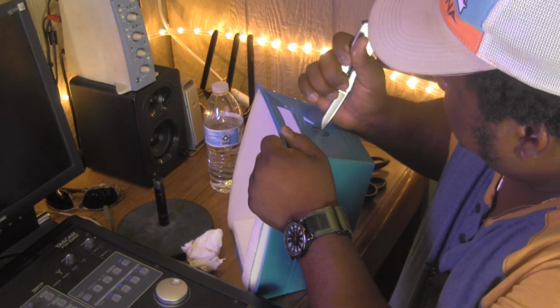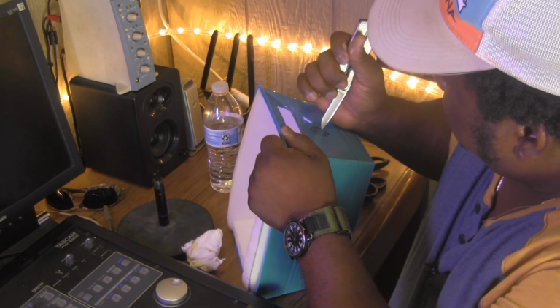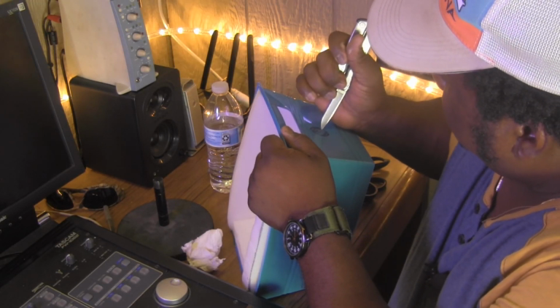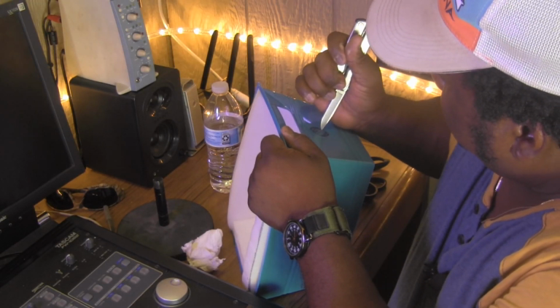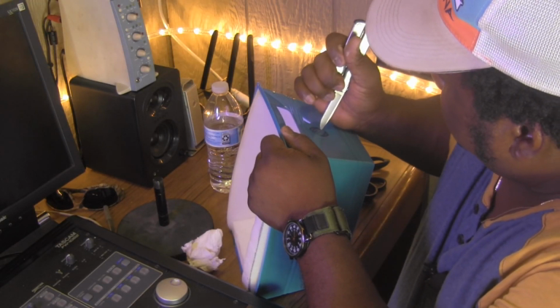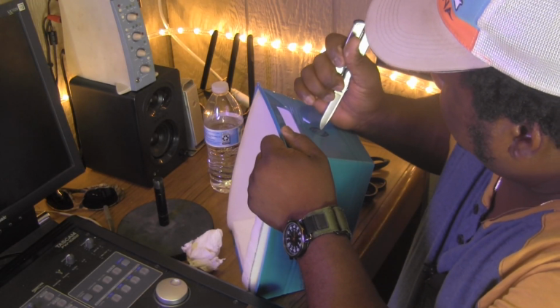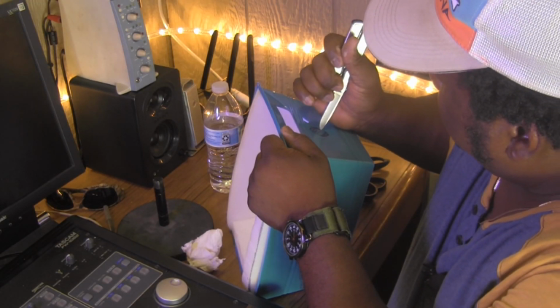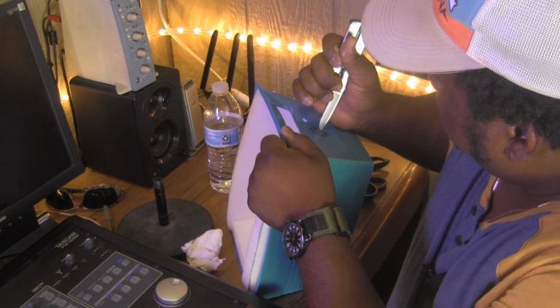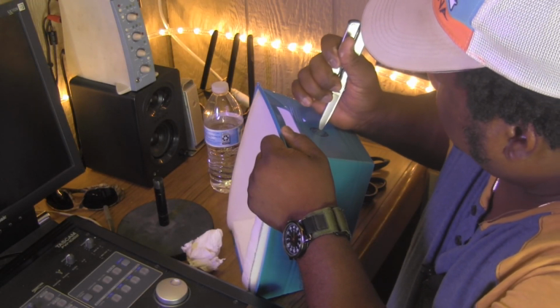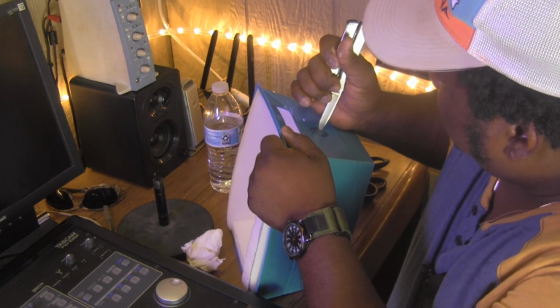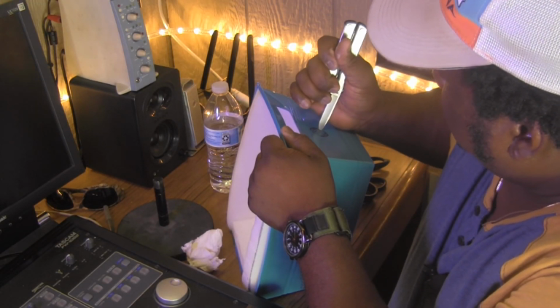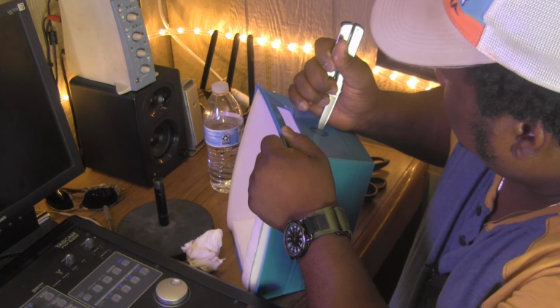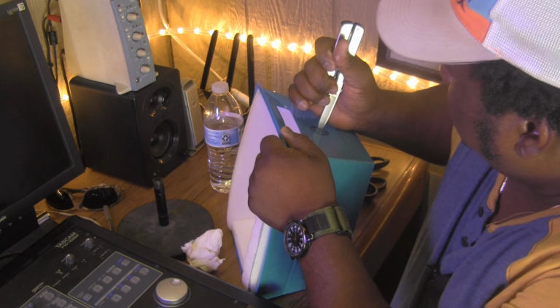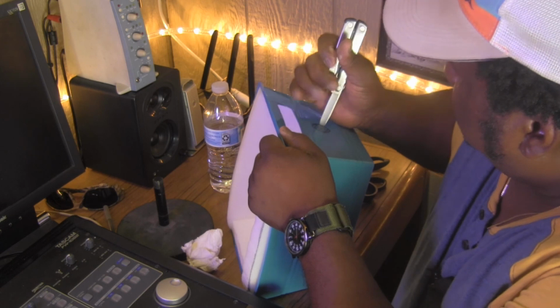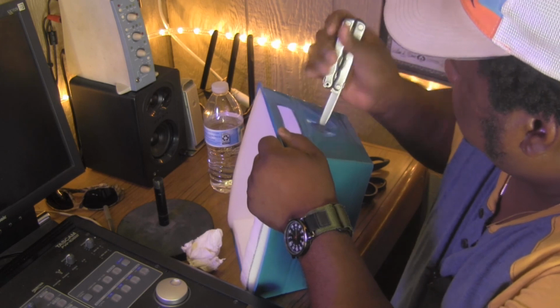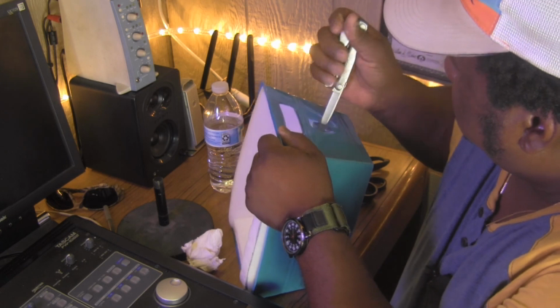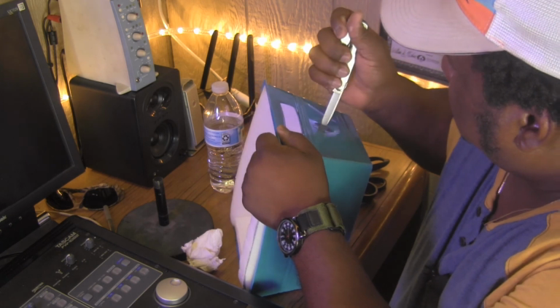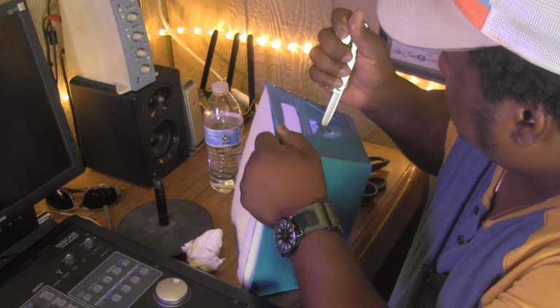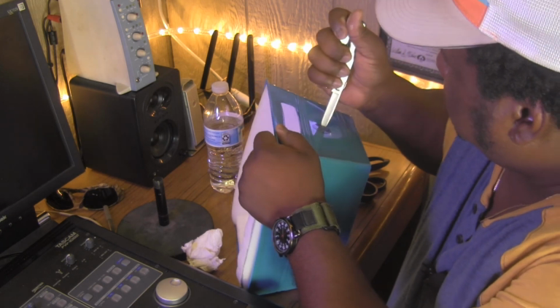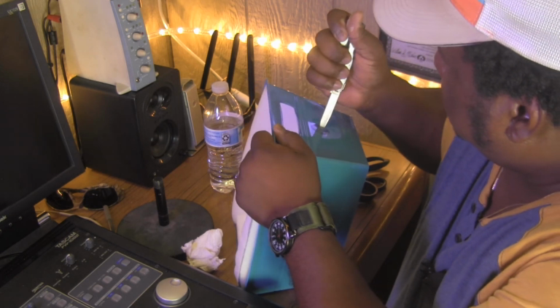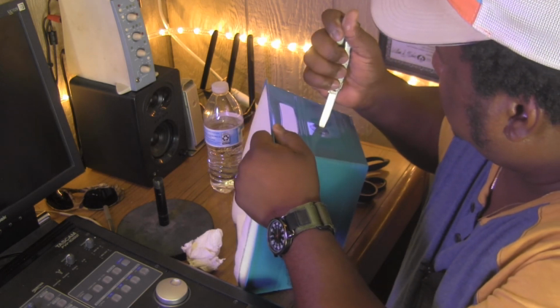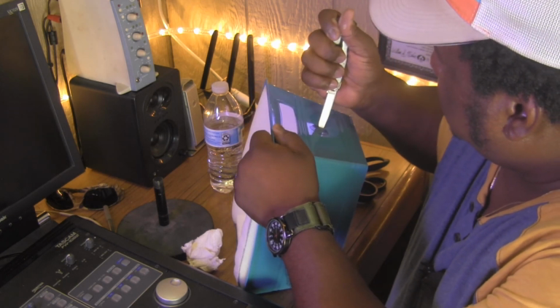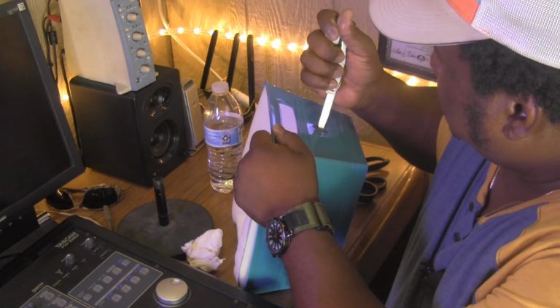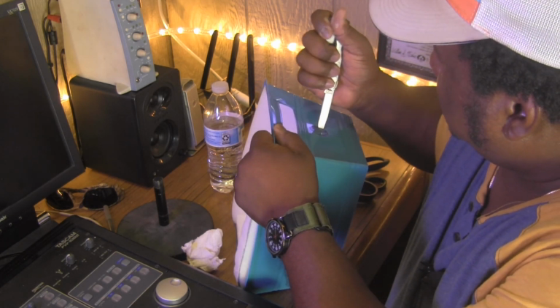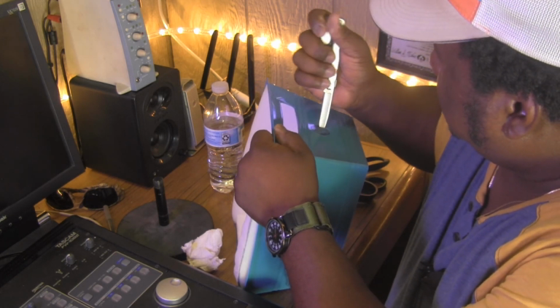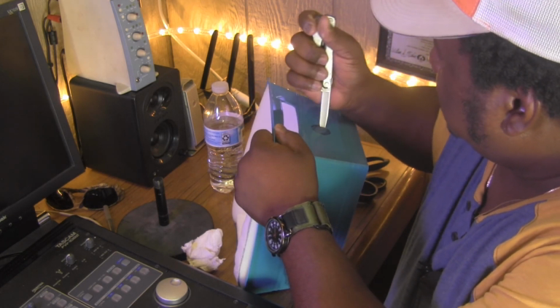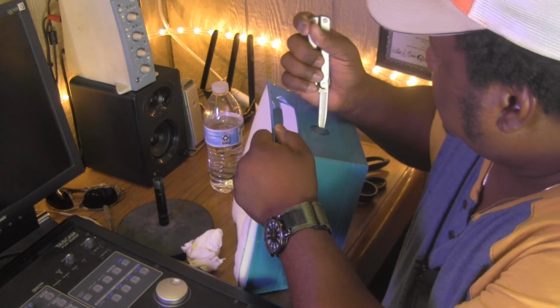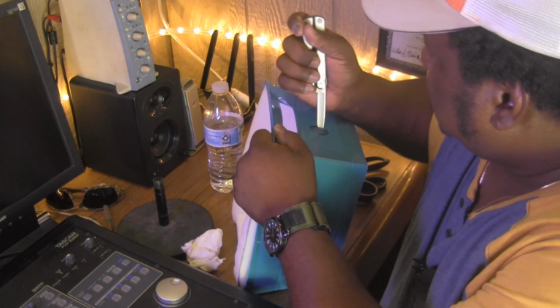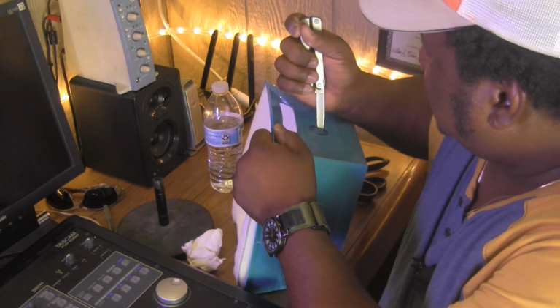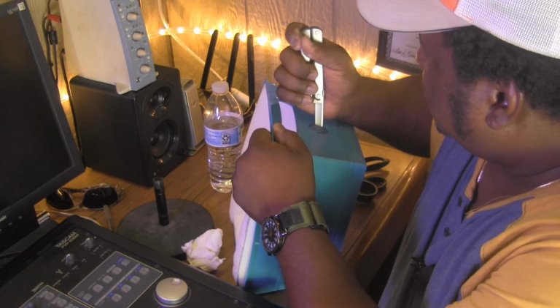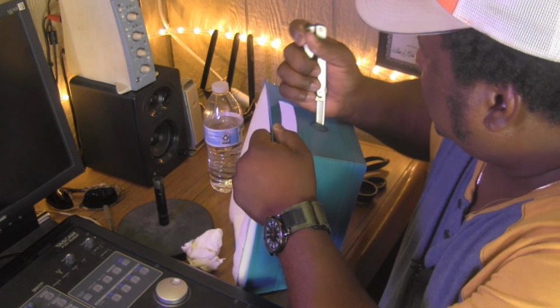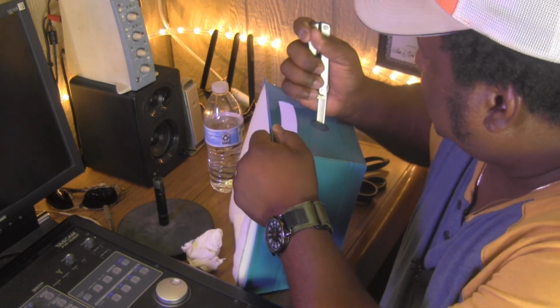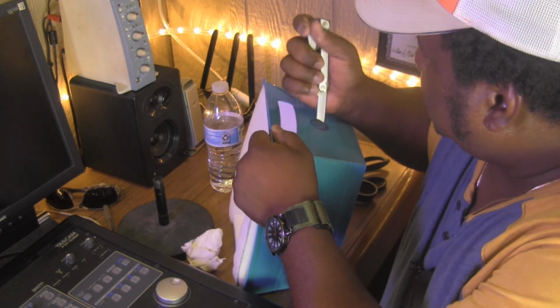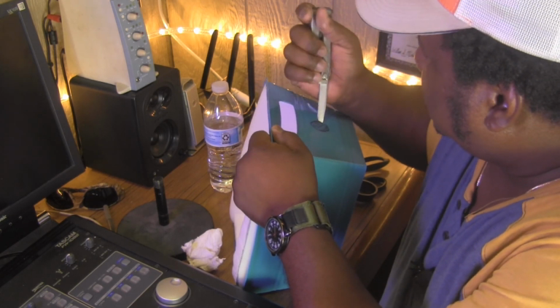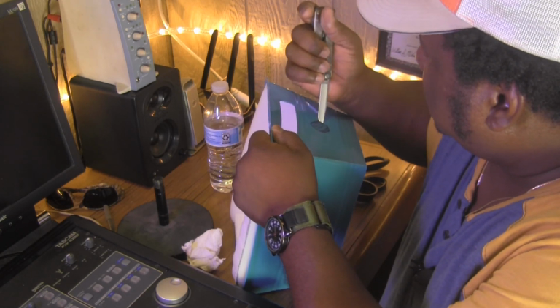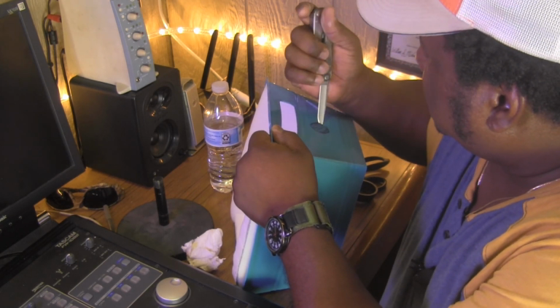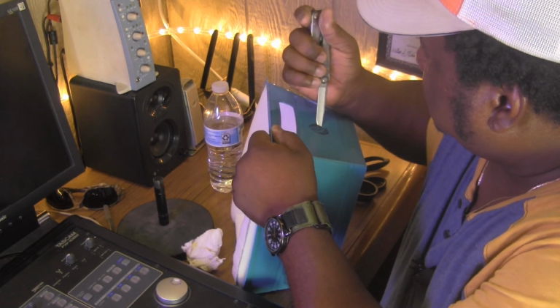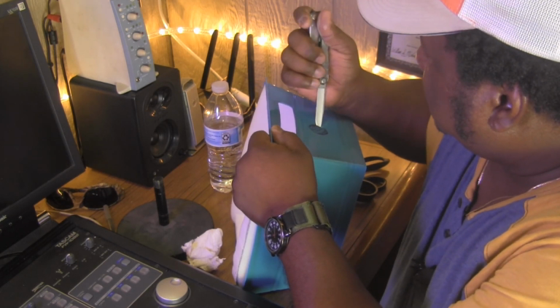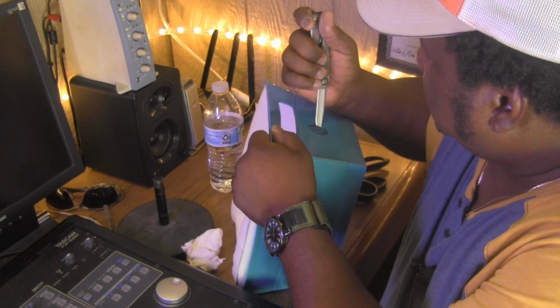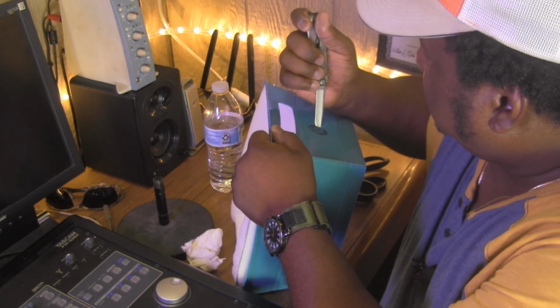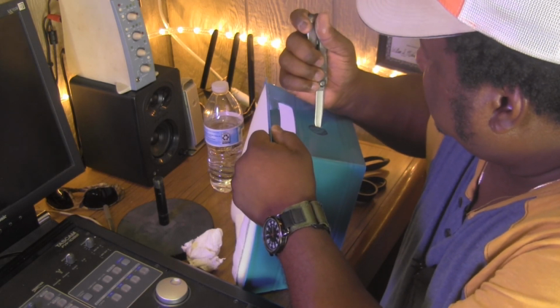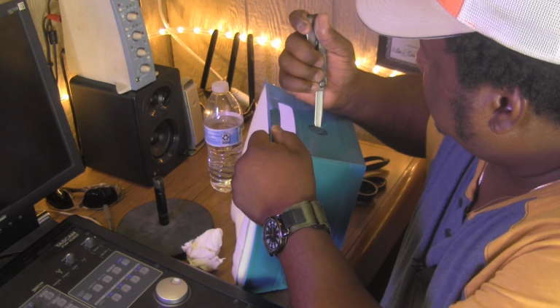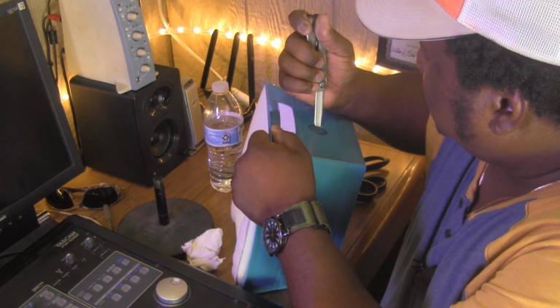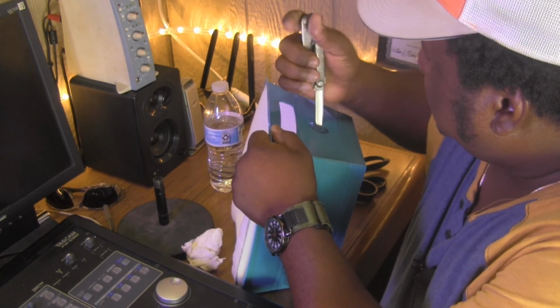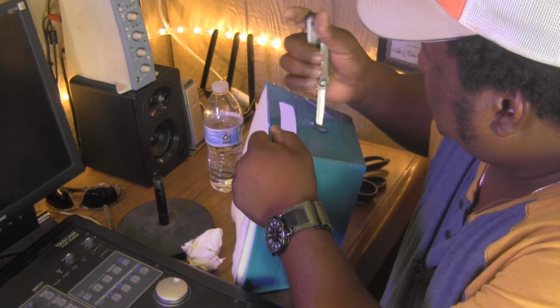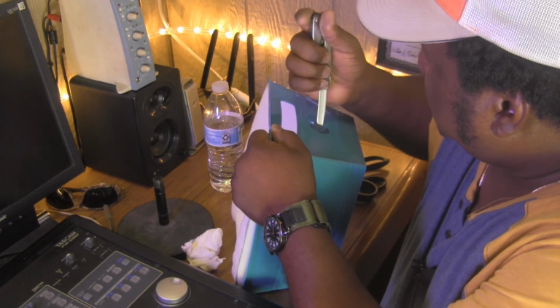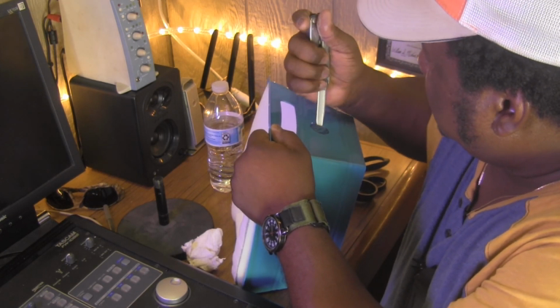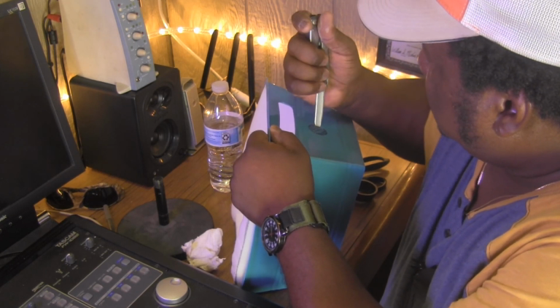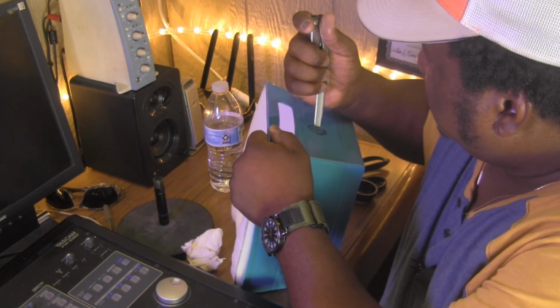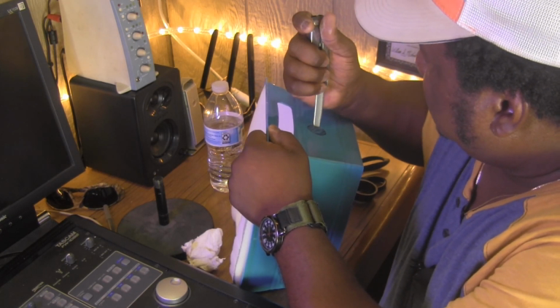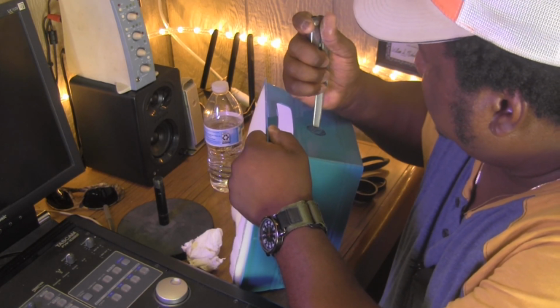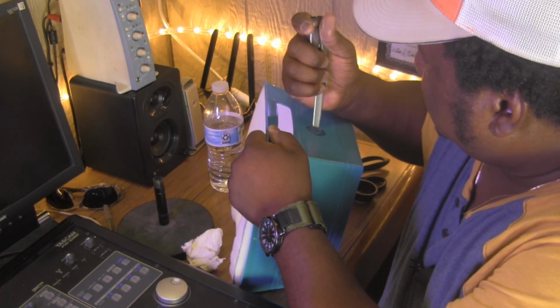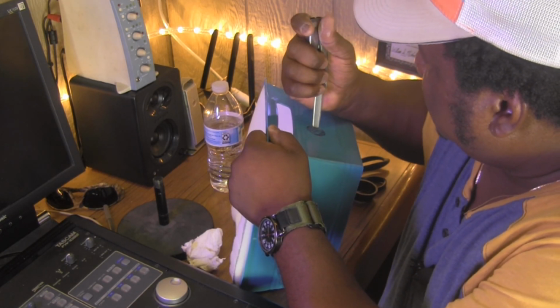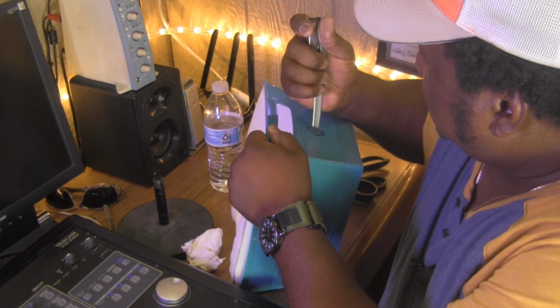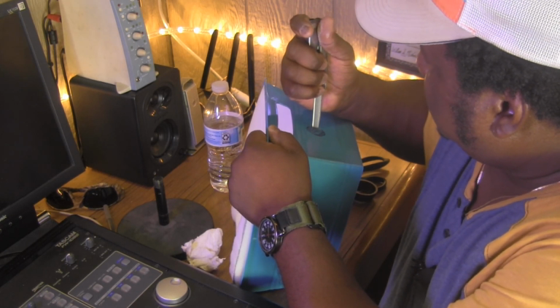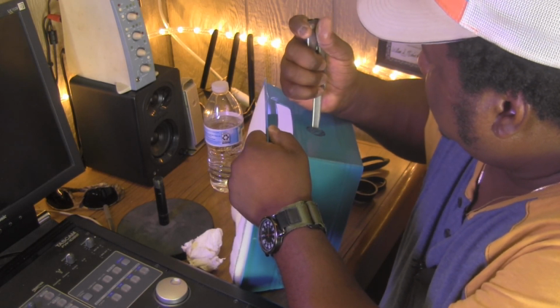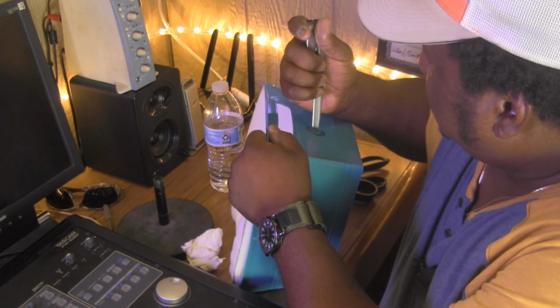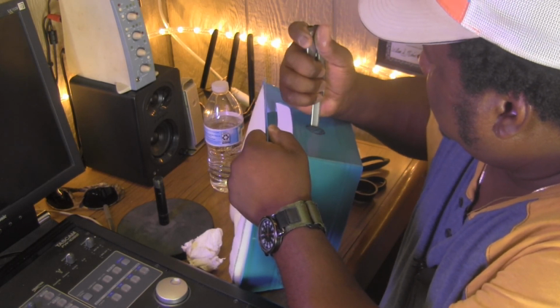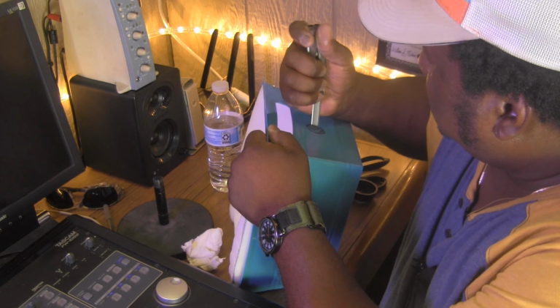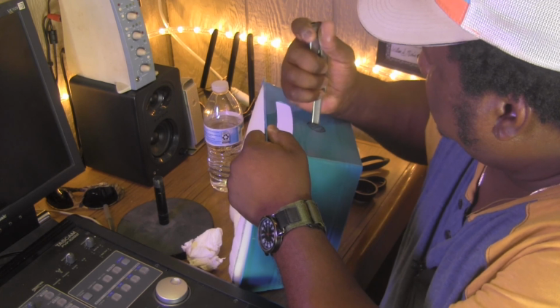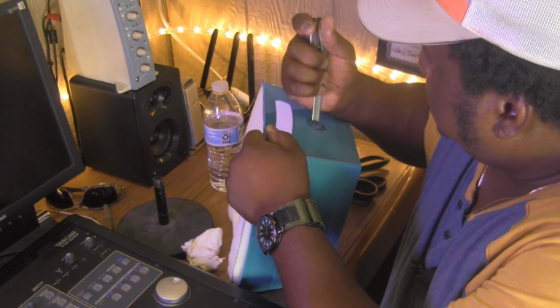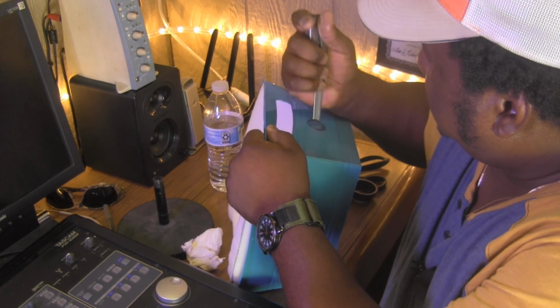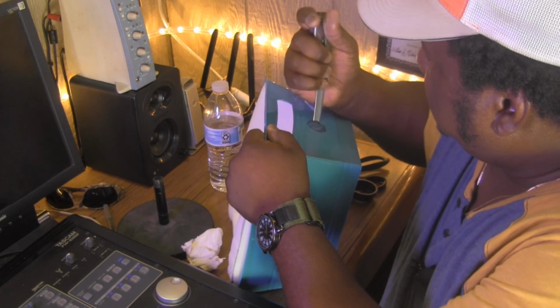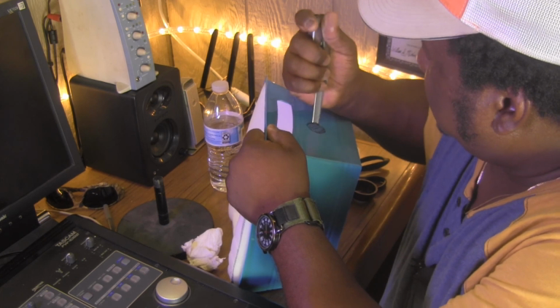I'm carefully cutting a little hole in the circle here — careful not to cut myself, careful not to make the hole too big.